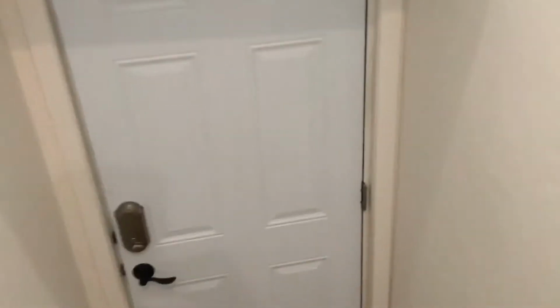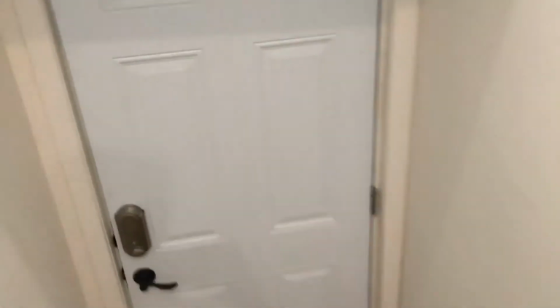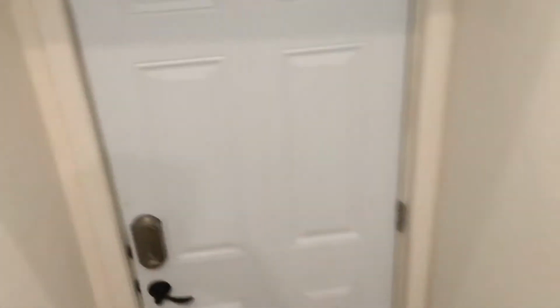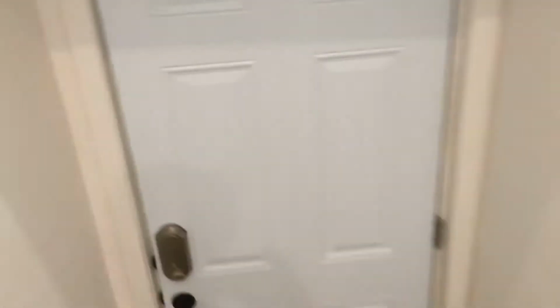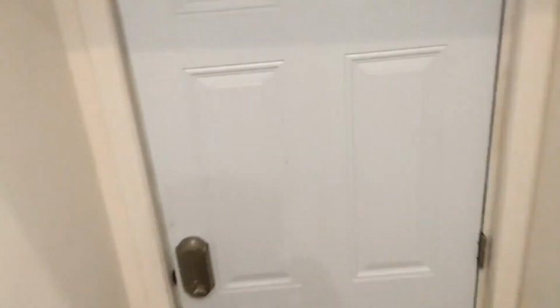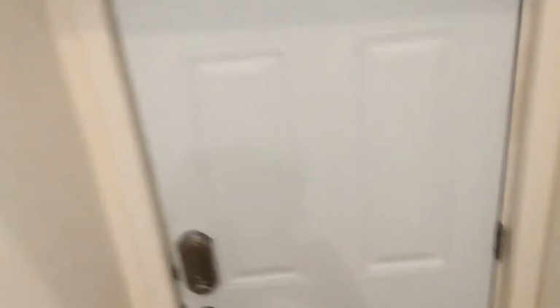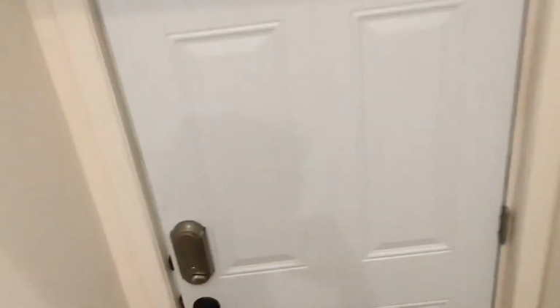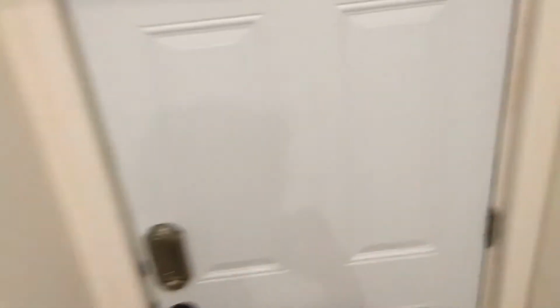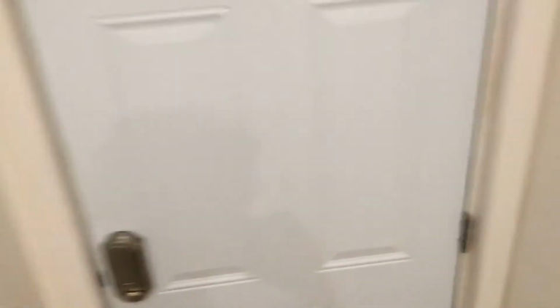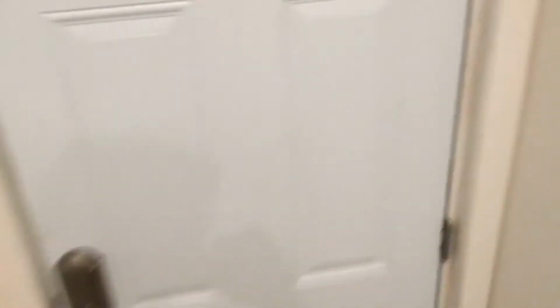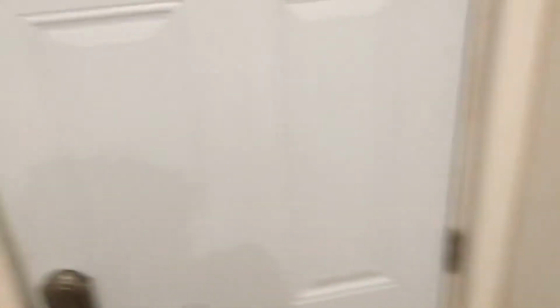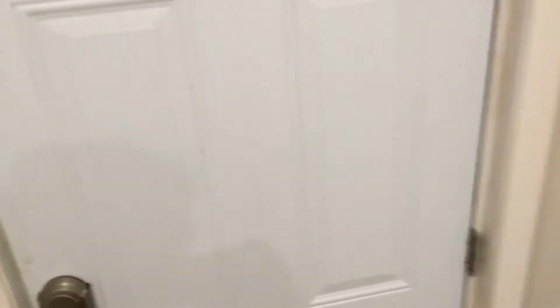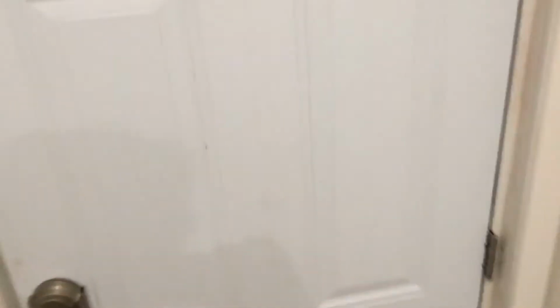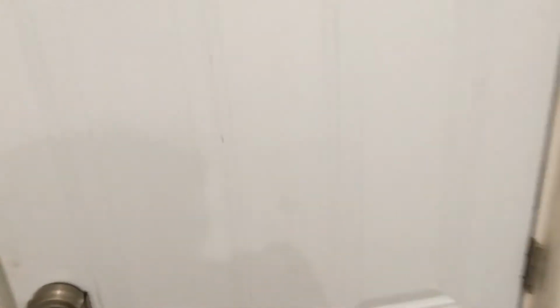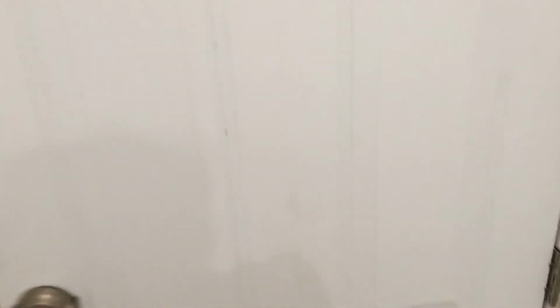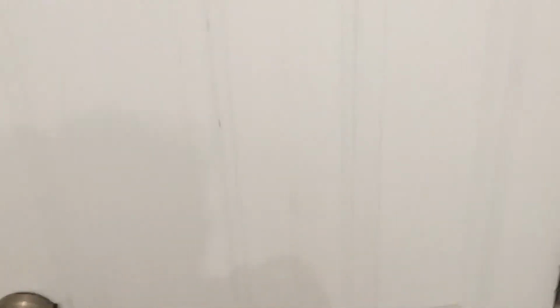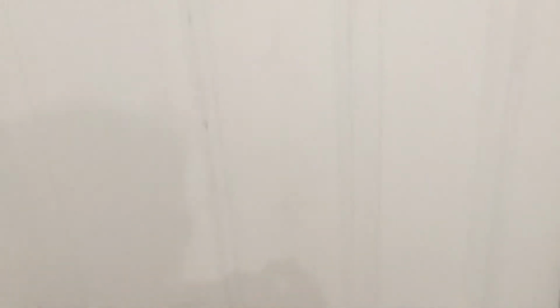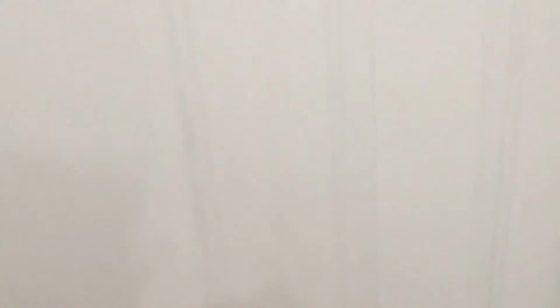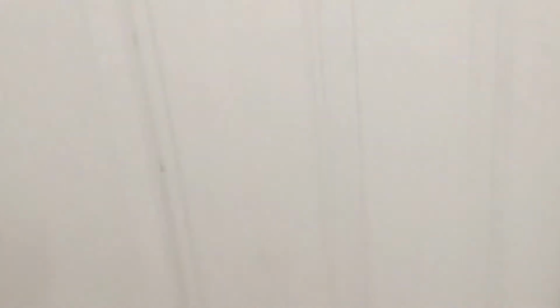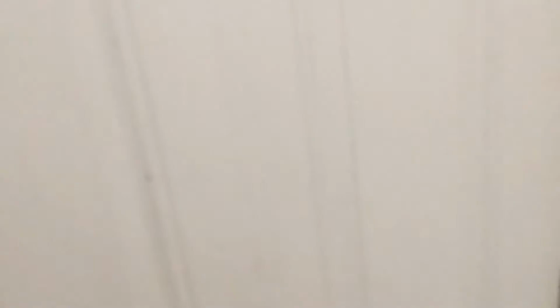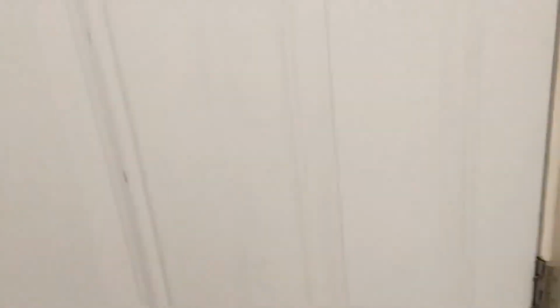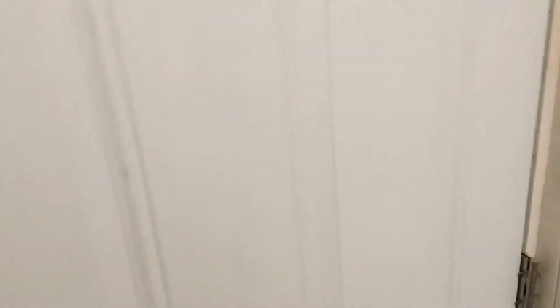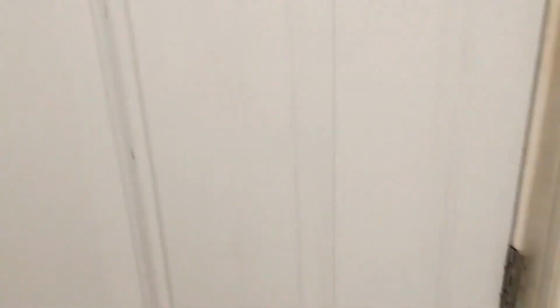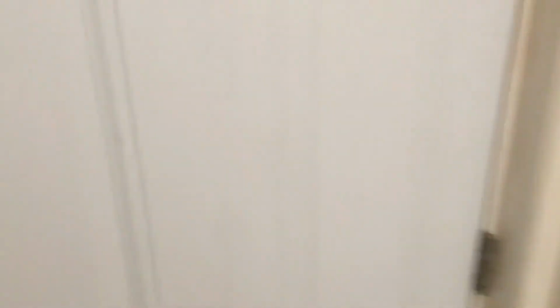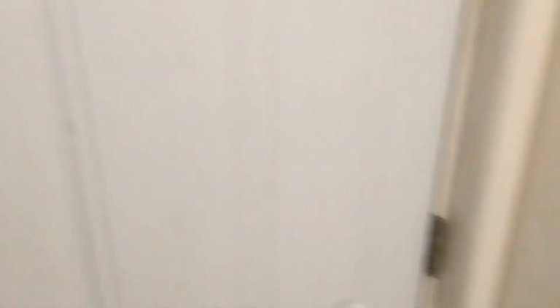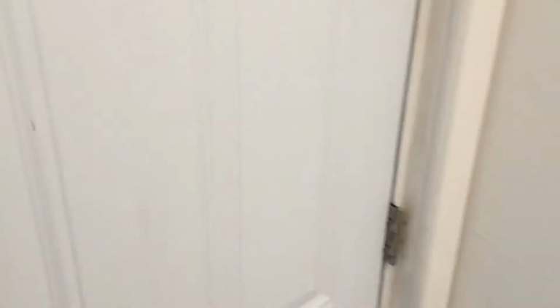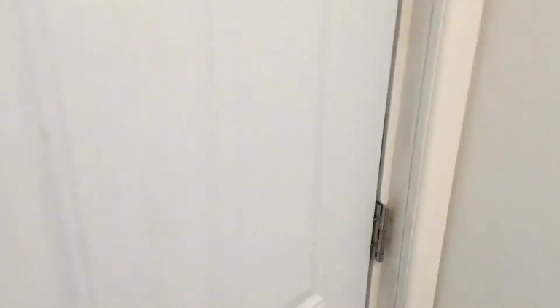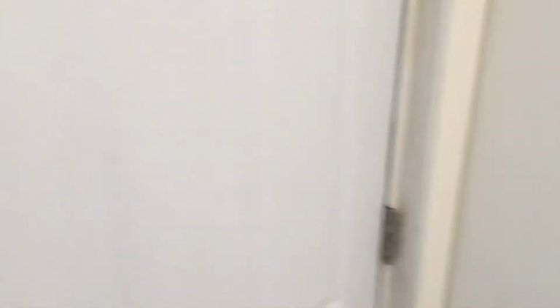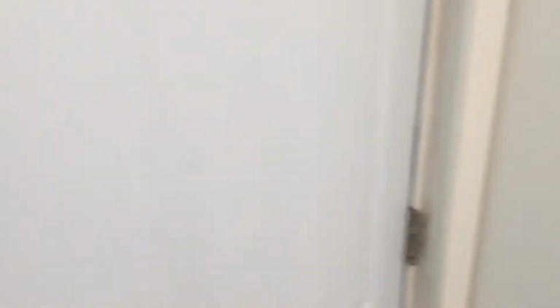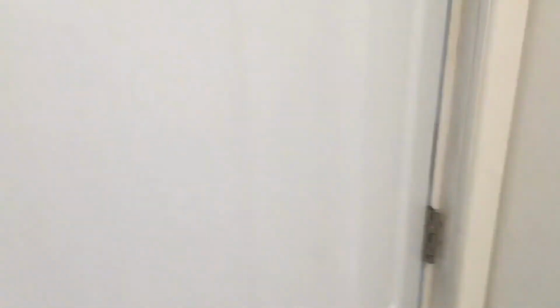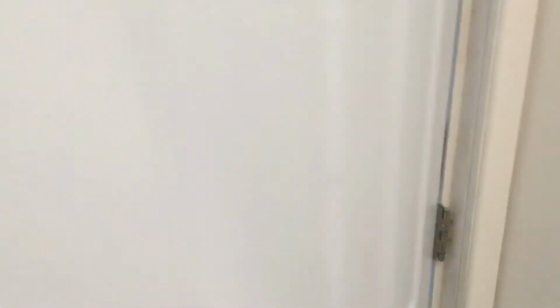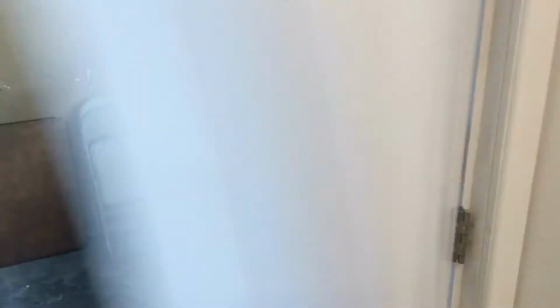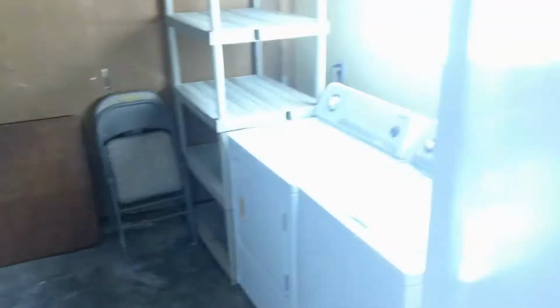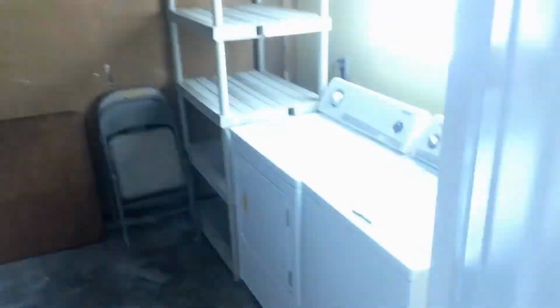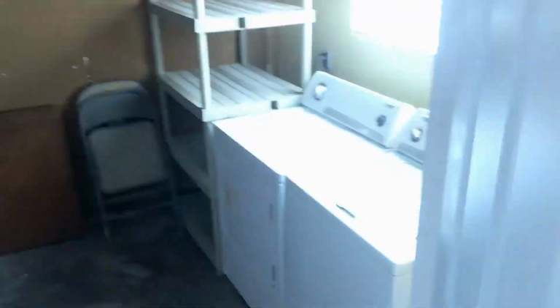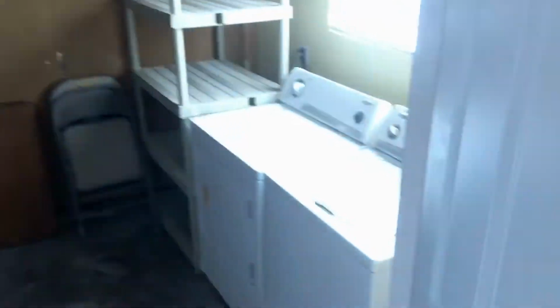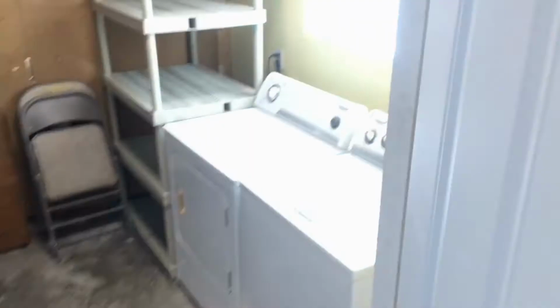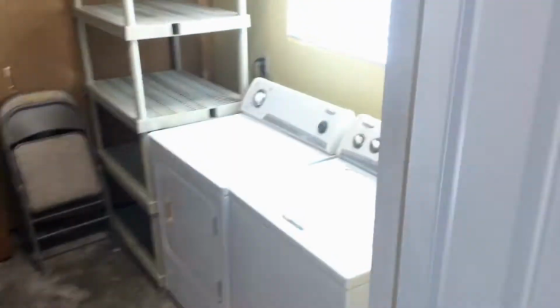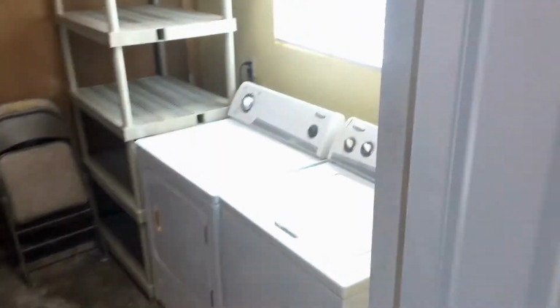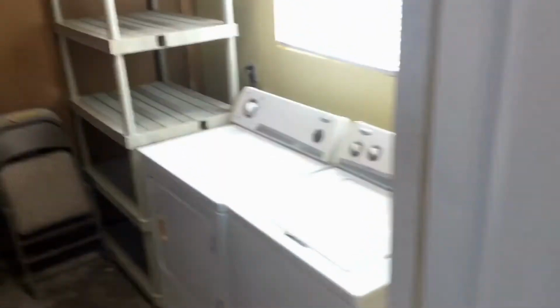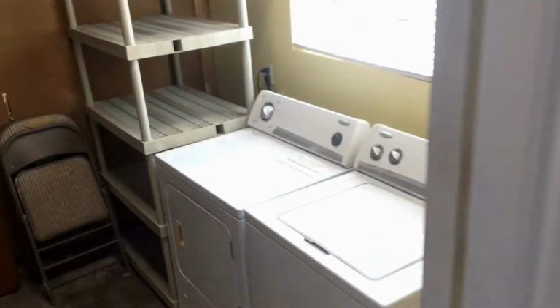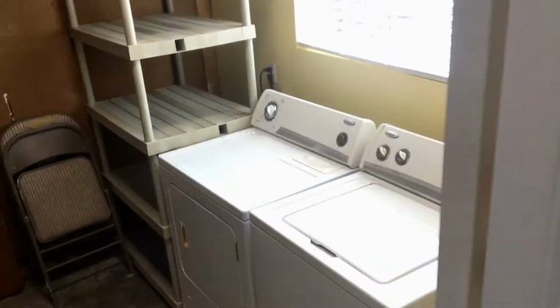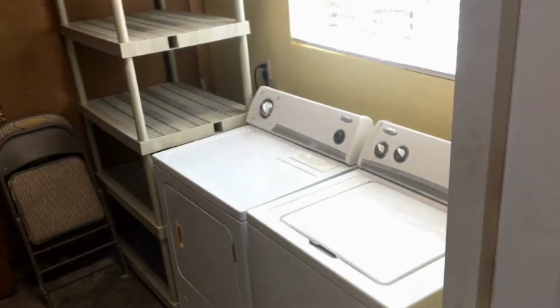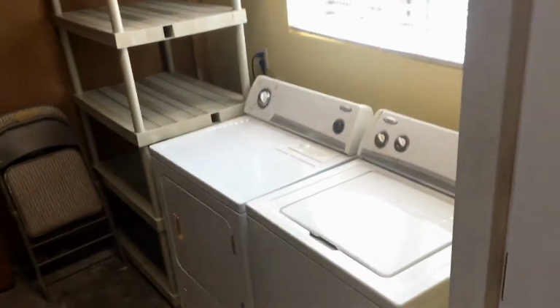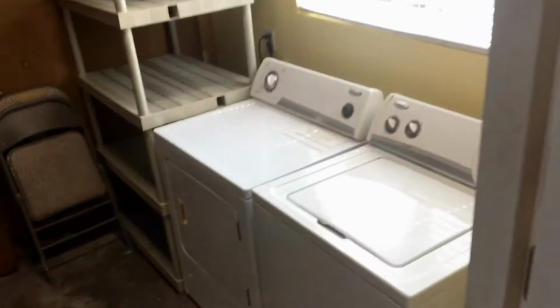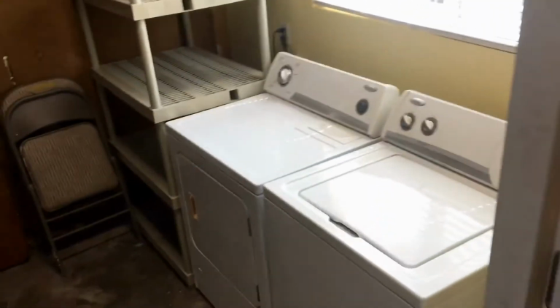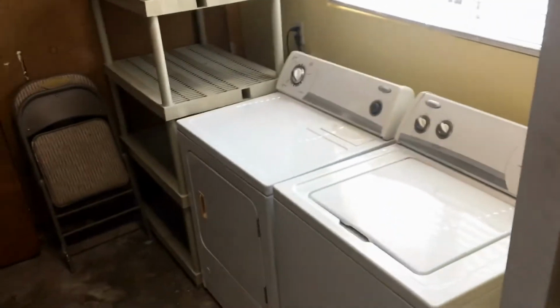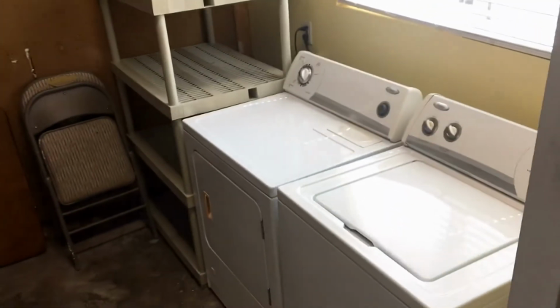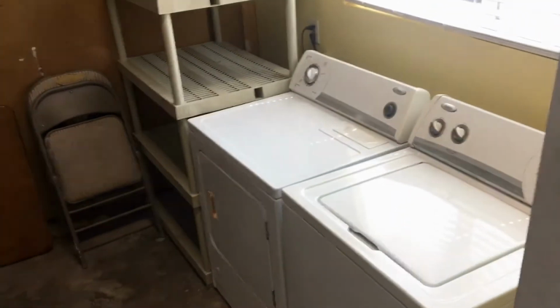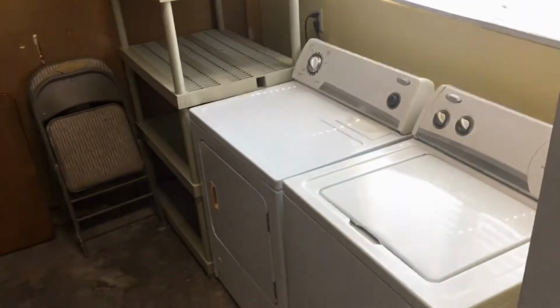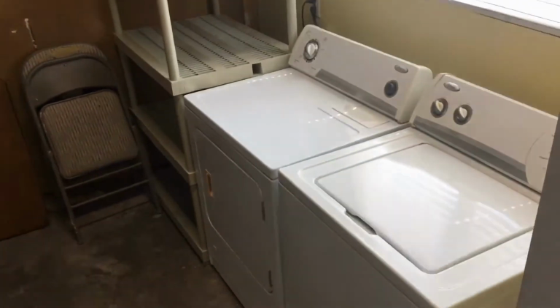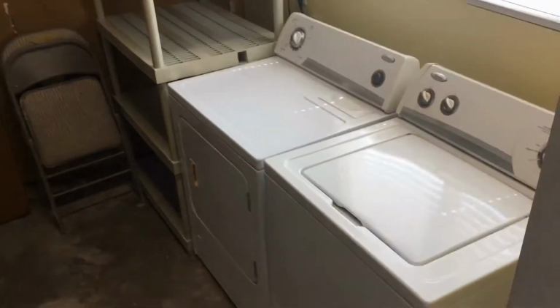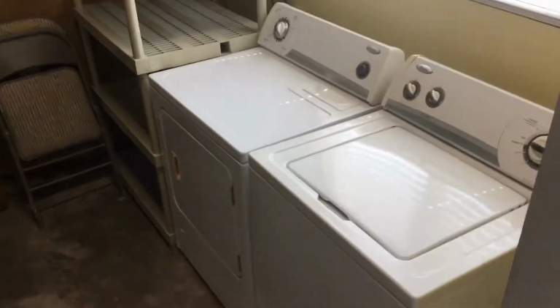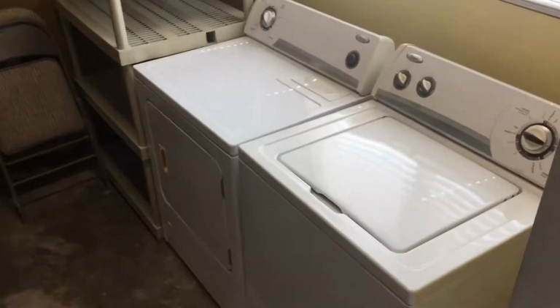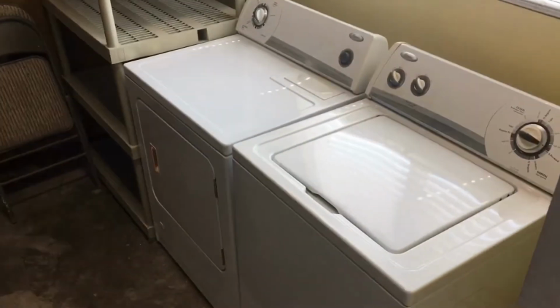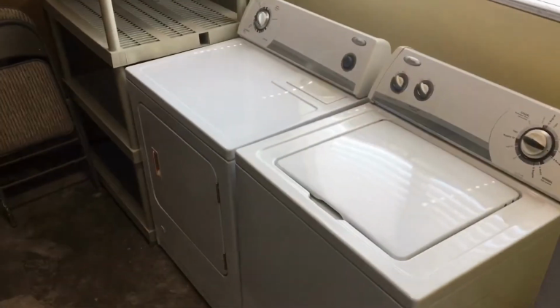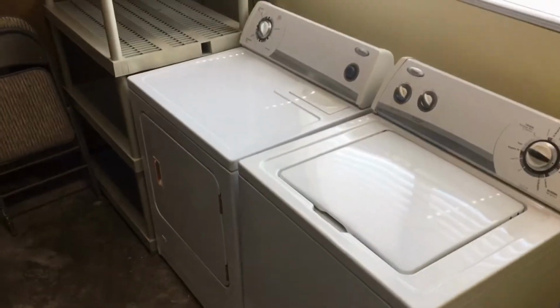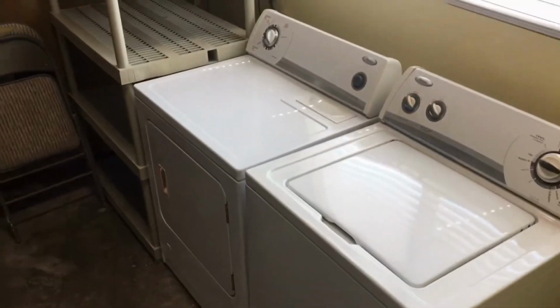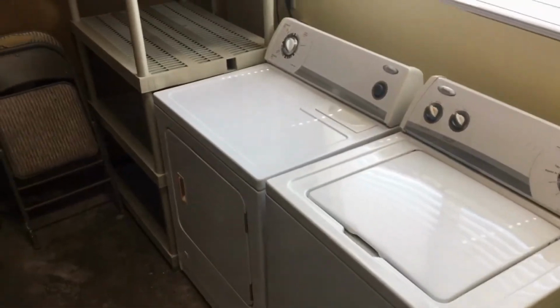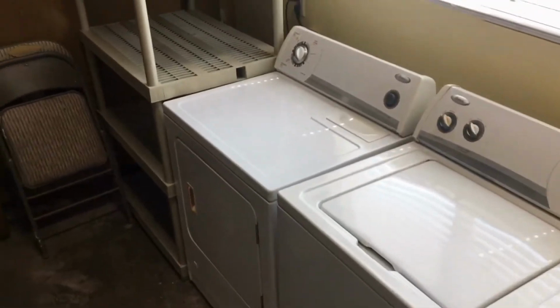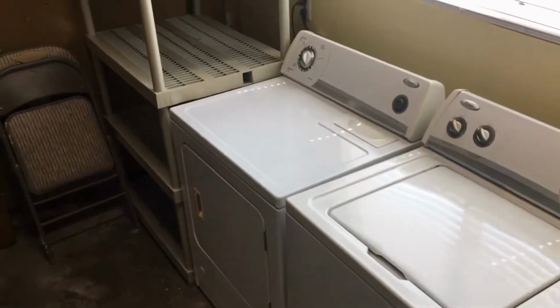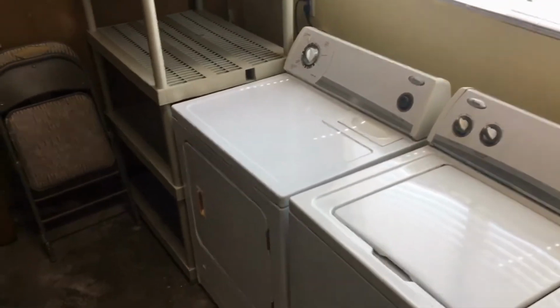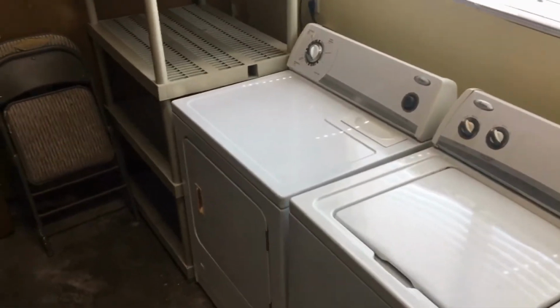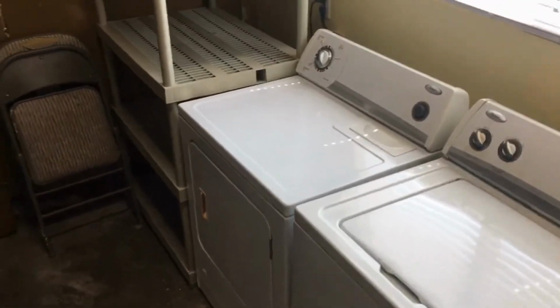To our left, the attached garage has a washer and dryer side by side.